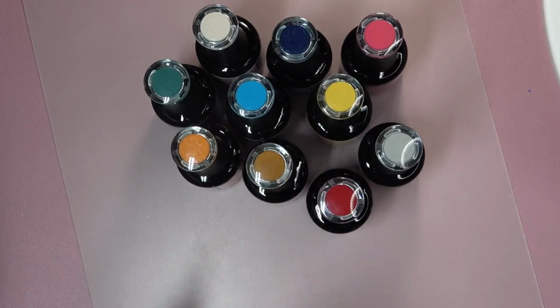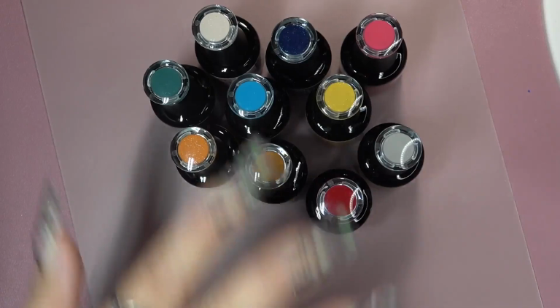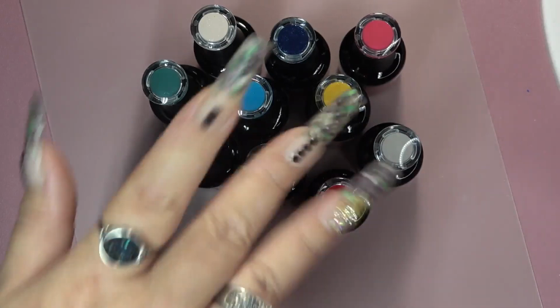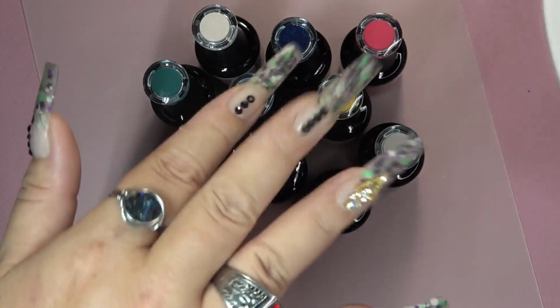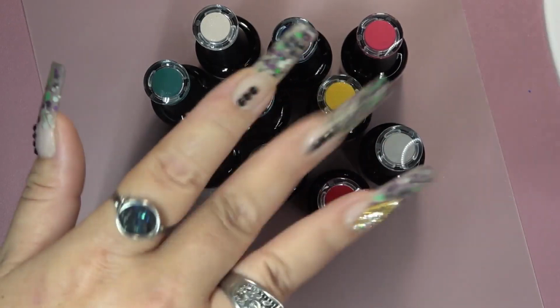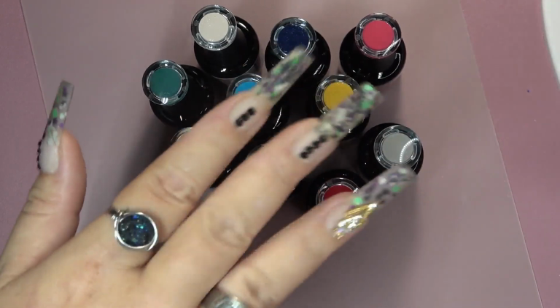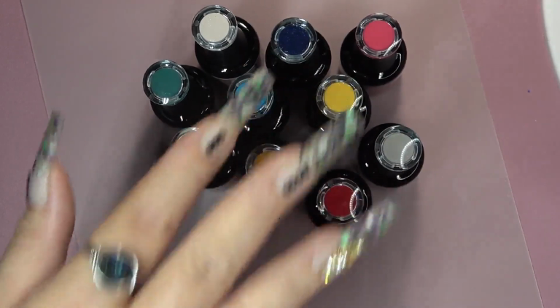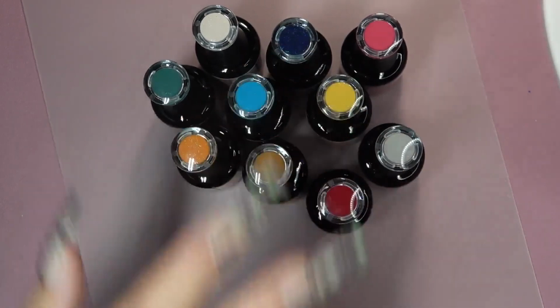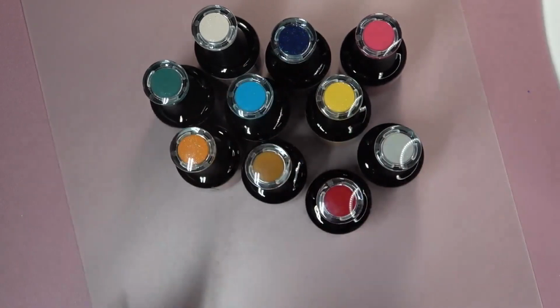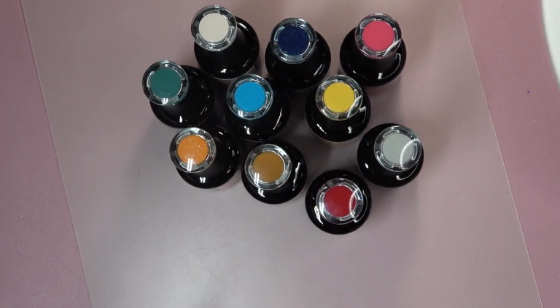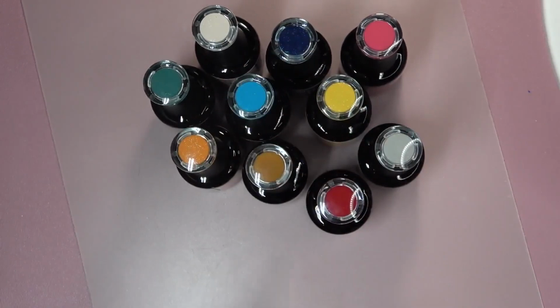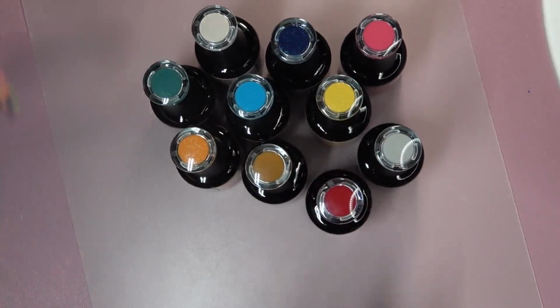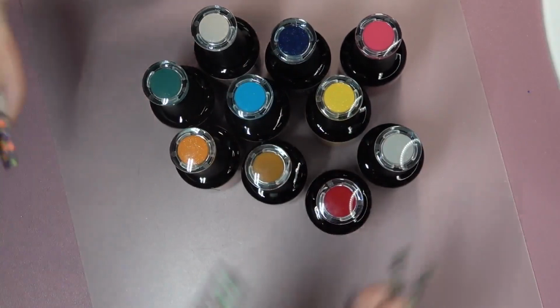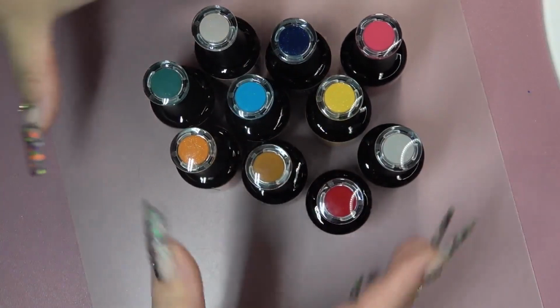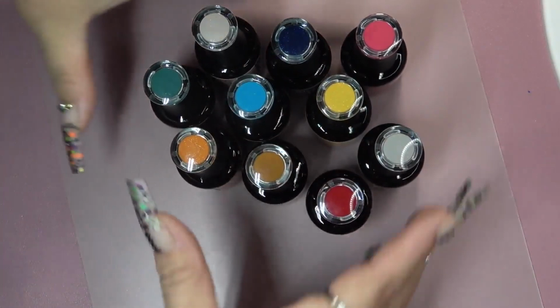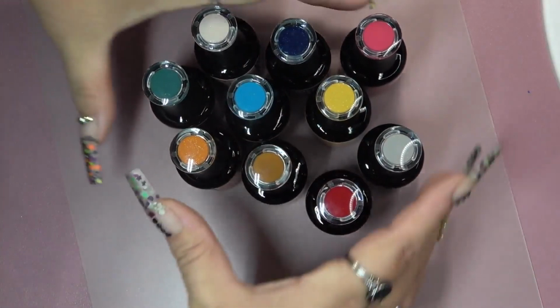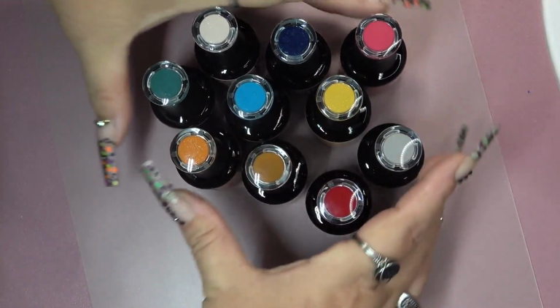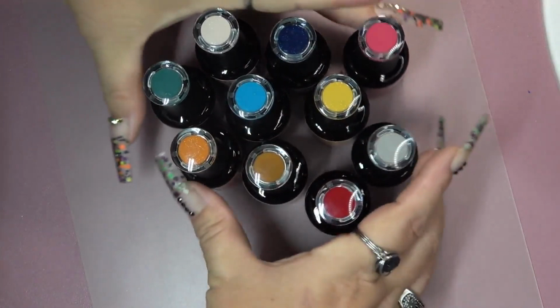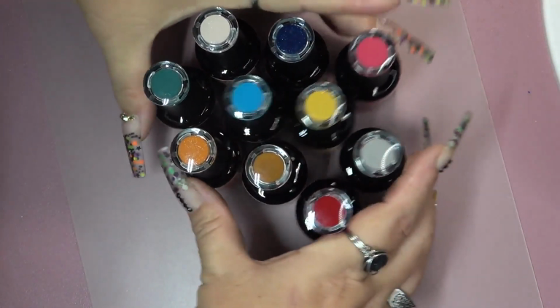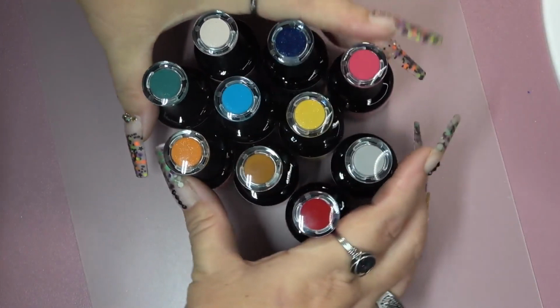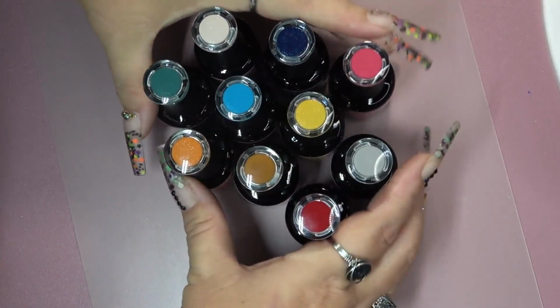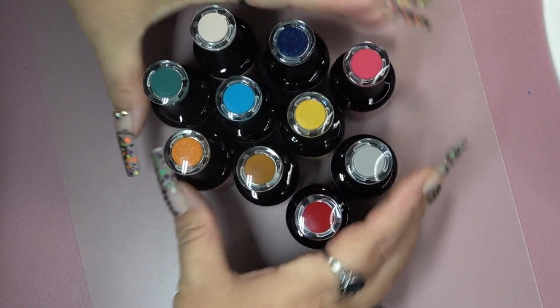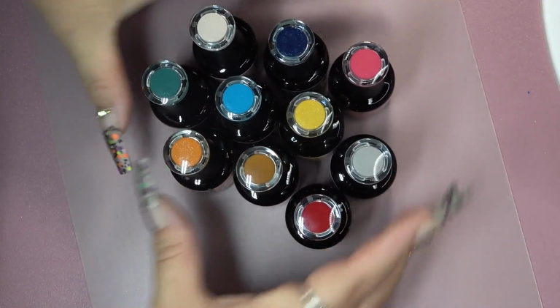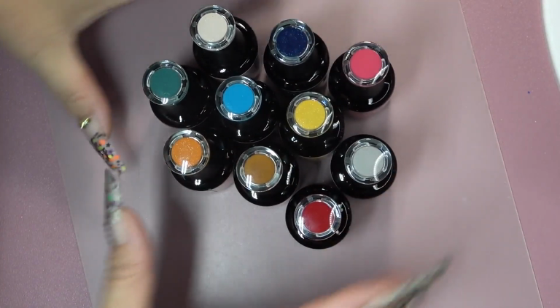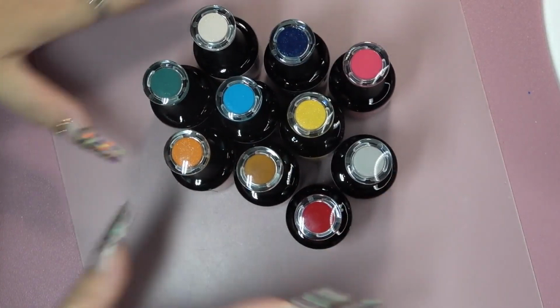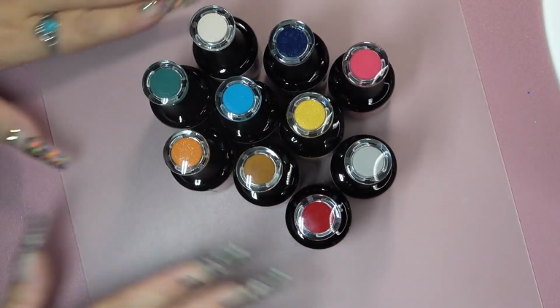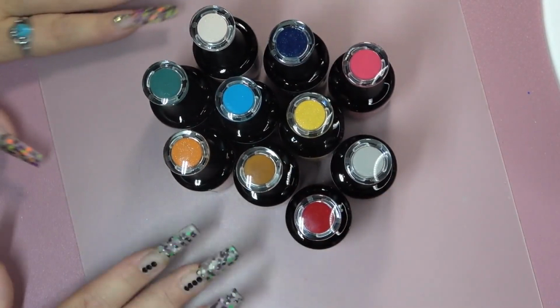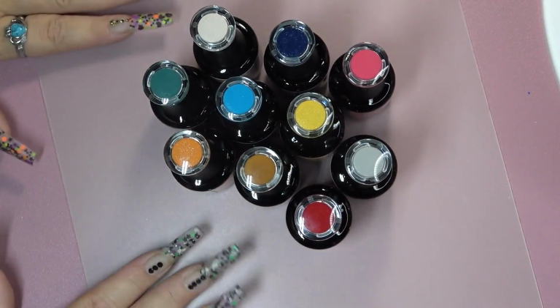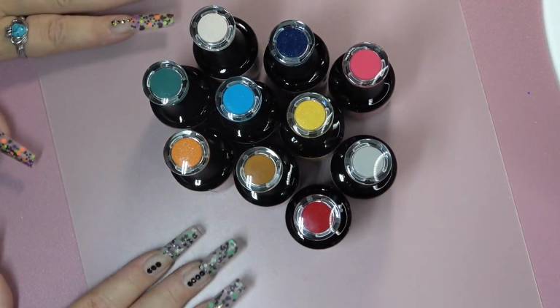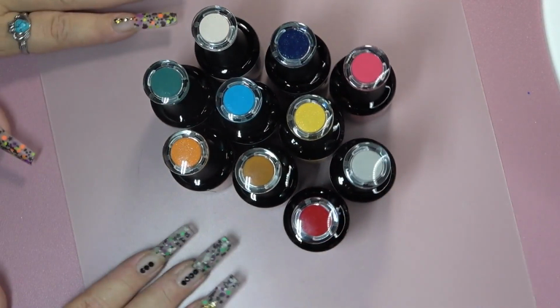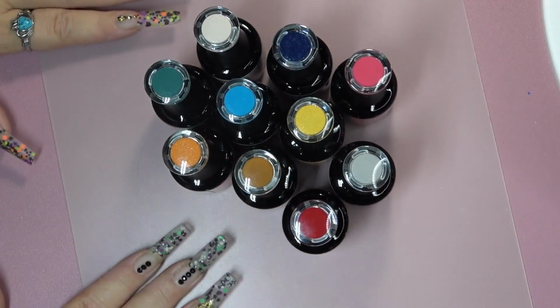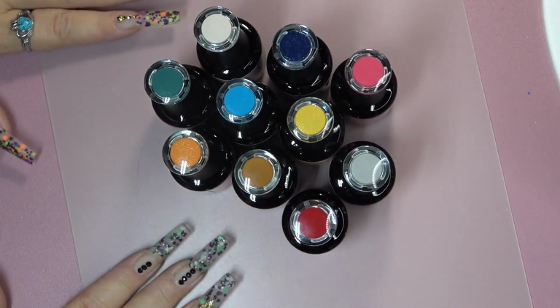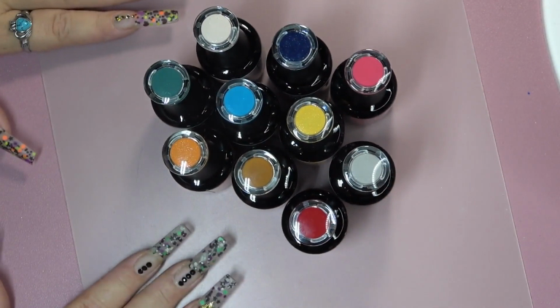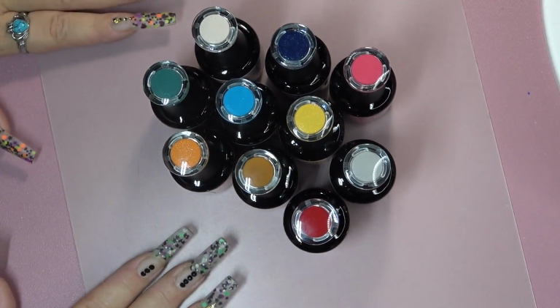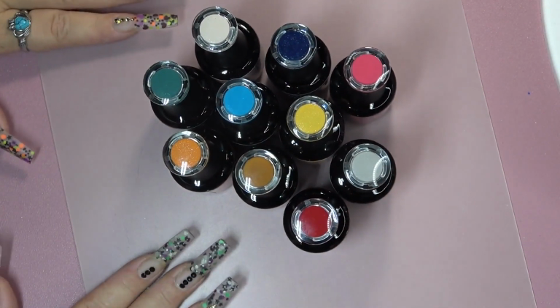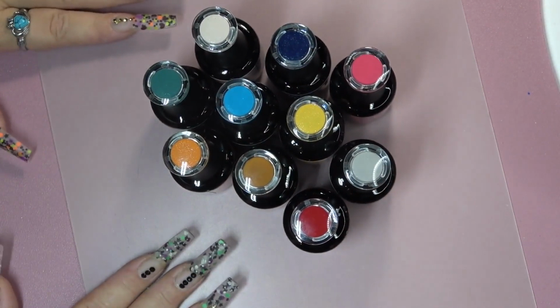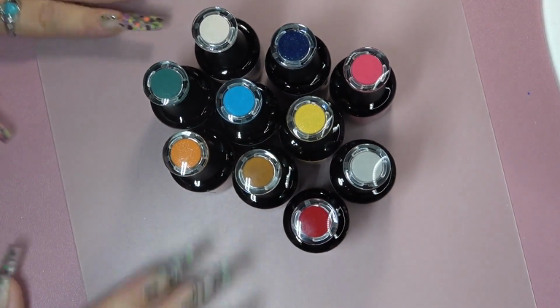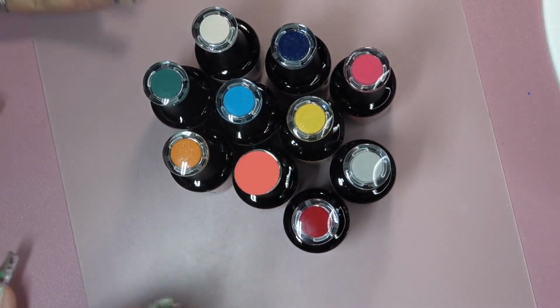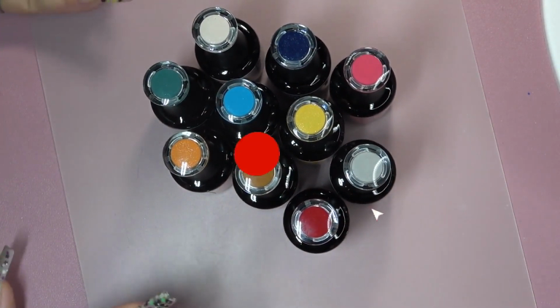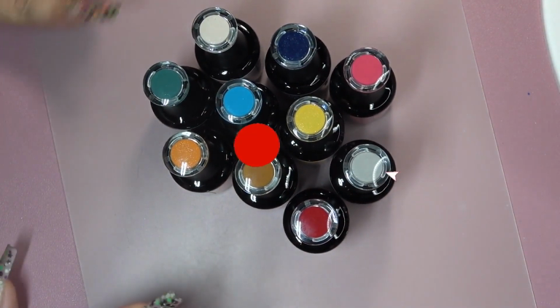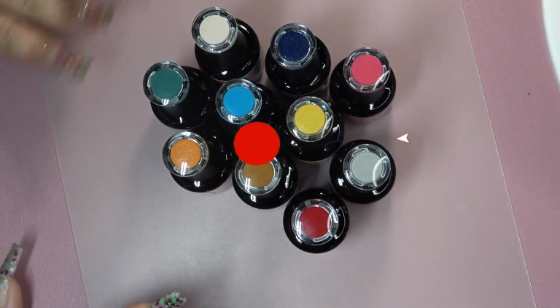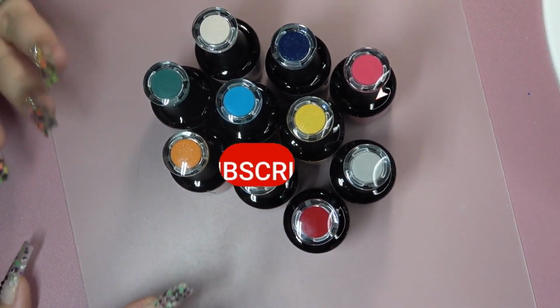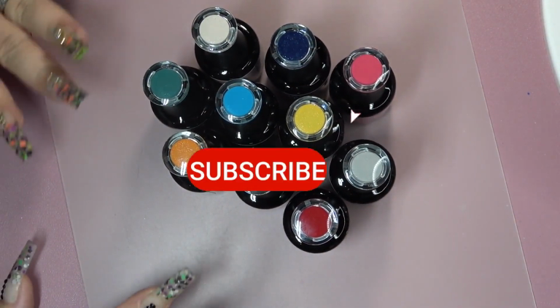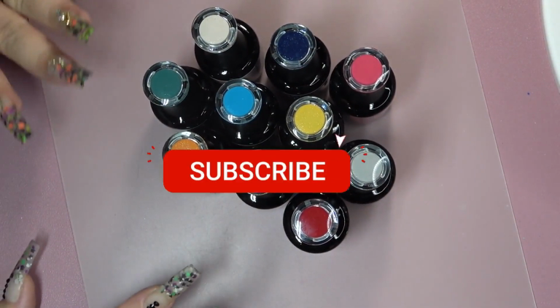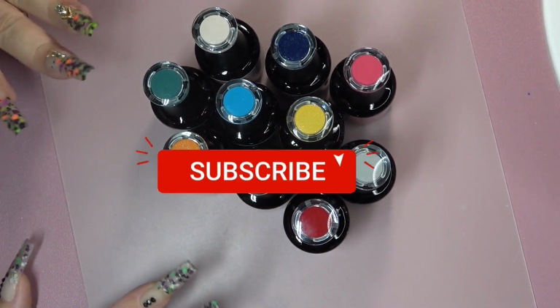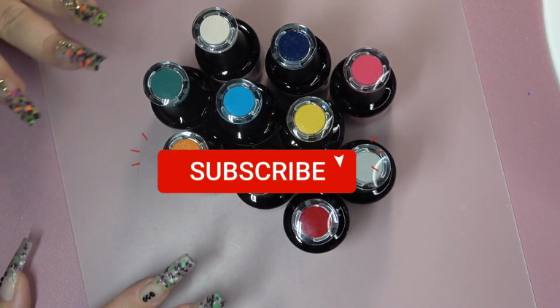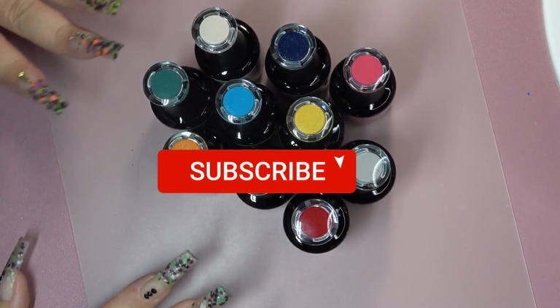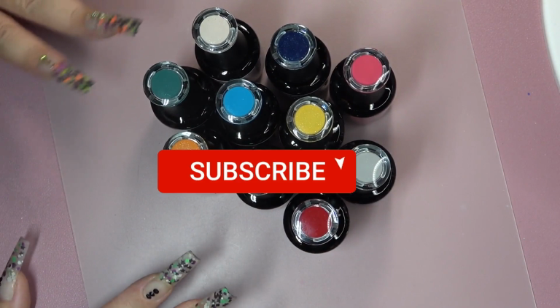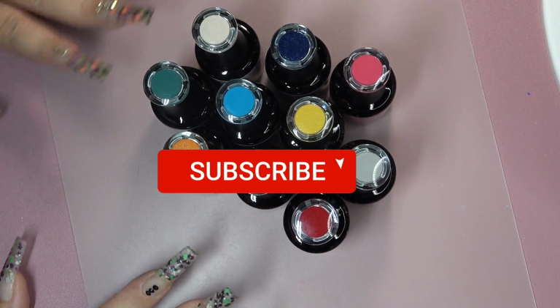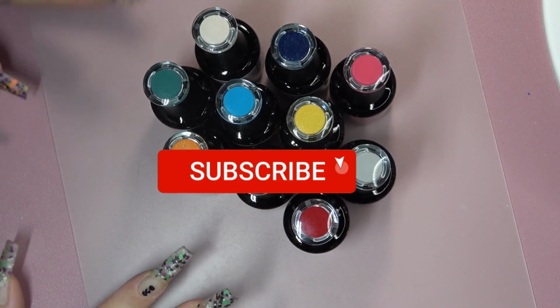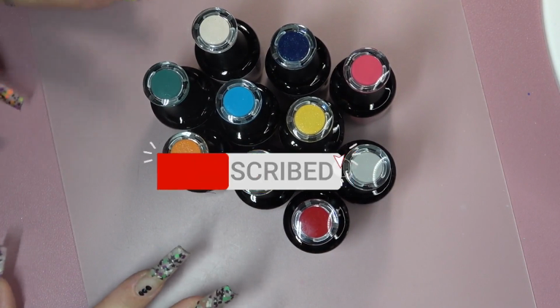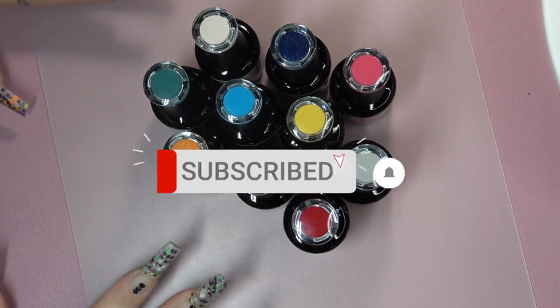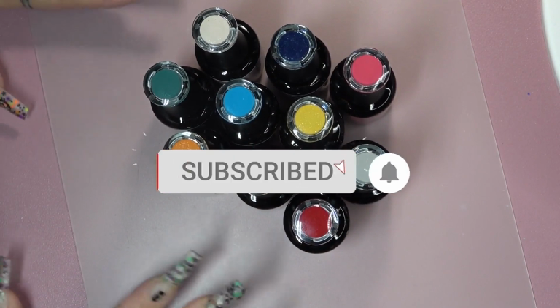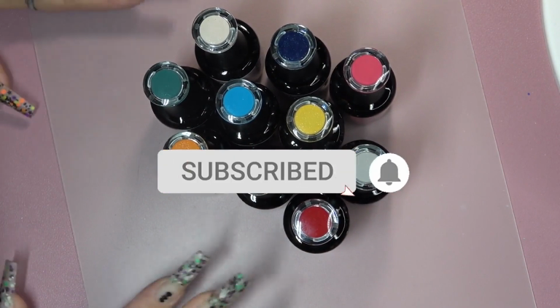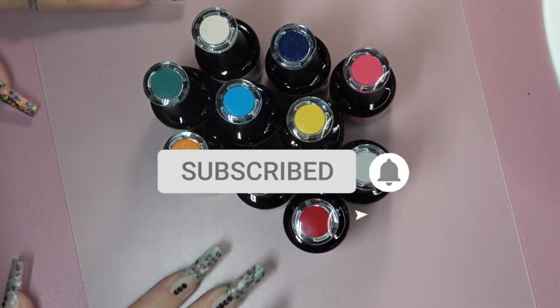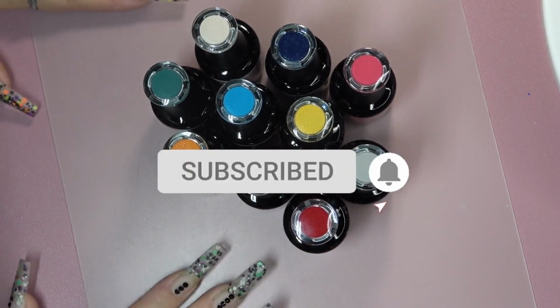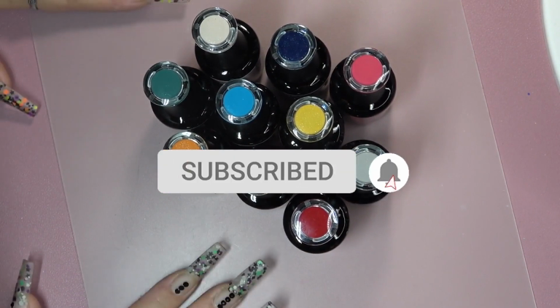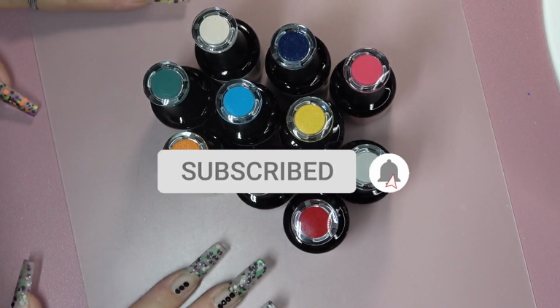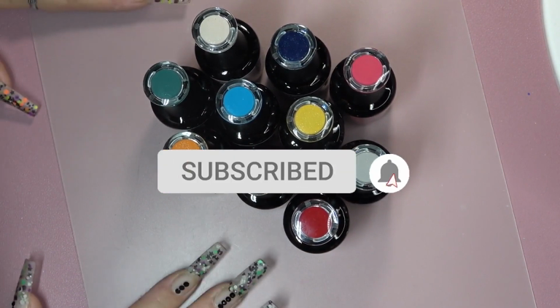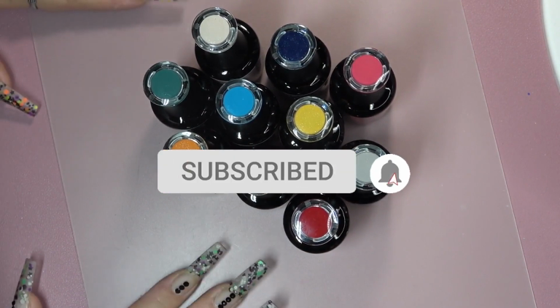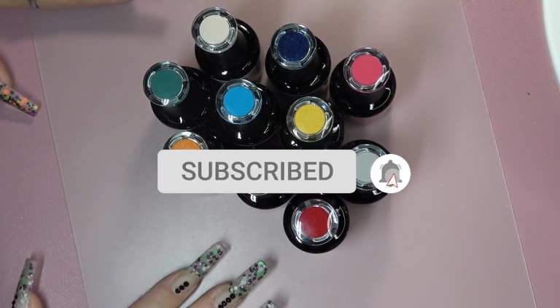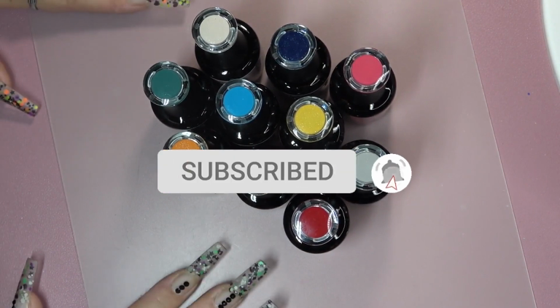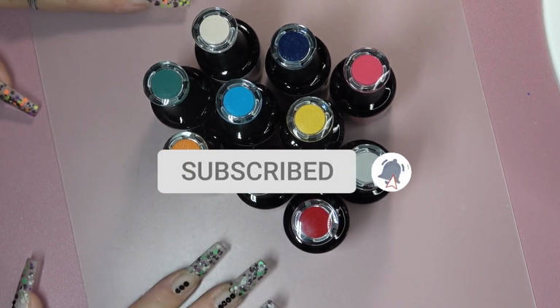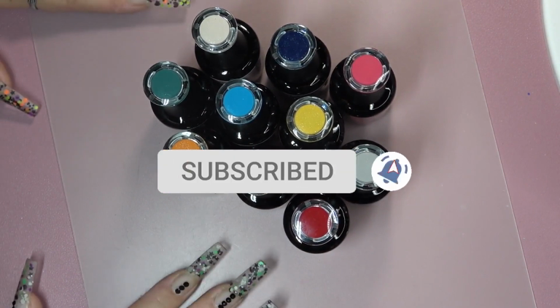Hey guys, welcome back to my channel. If you are new, don't forget to click the subscribe button and notification bell so you don't miss out on any of my videos.